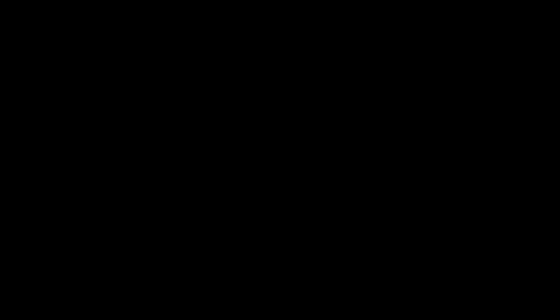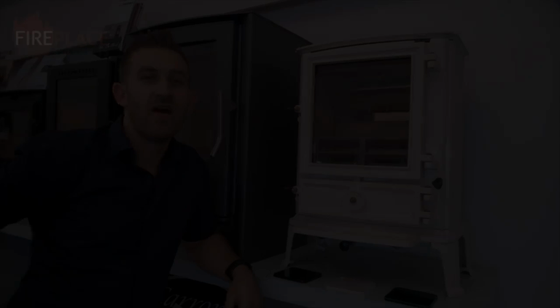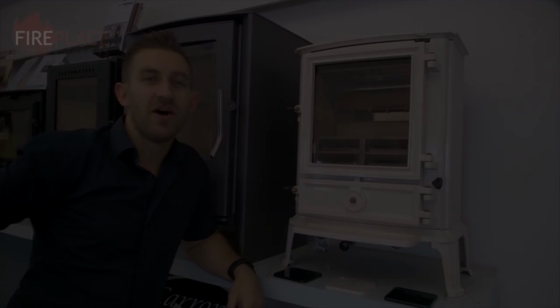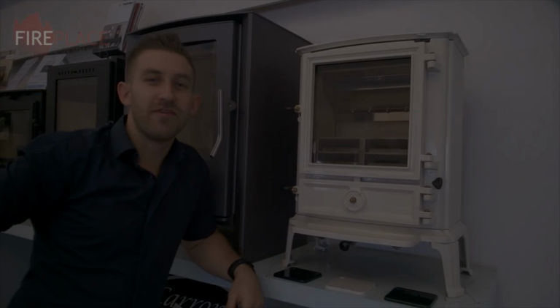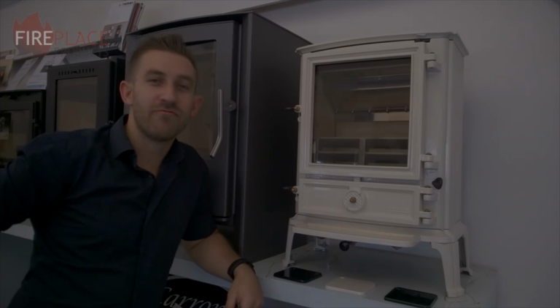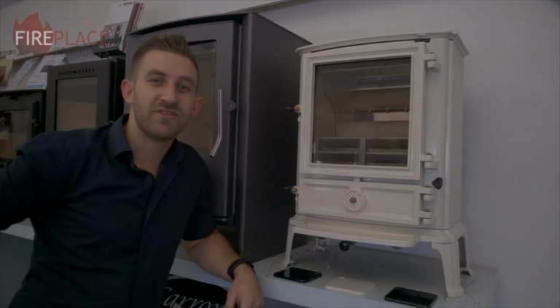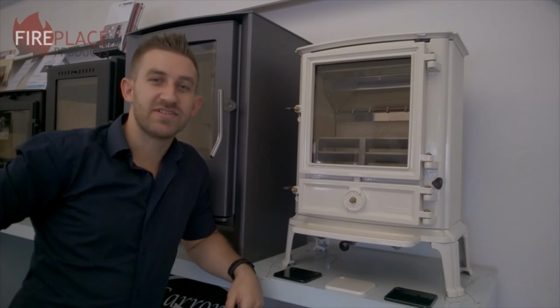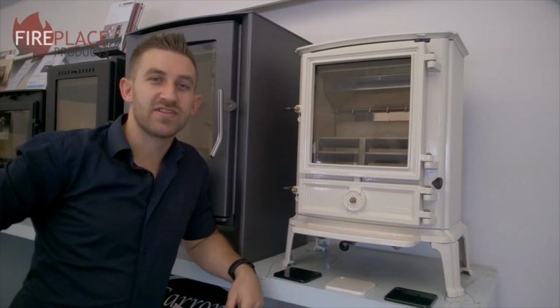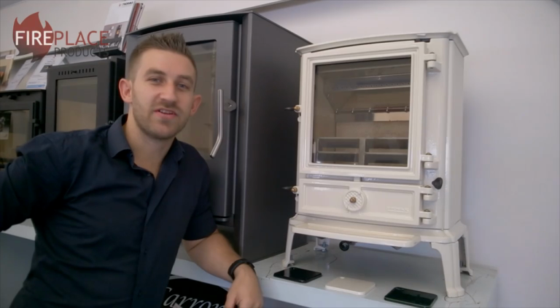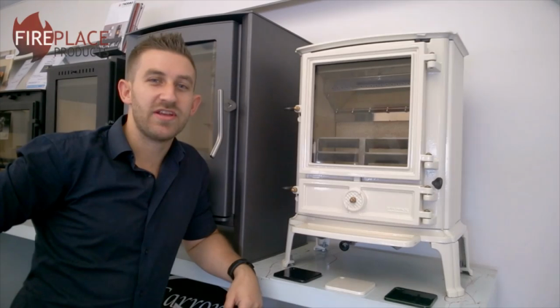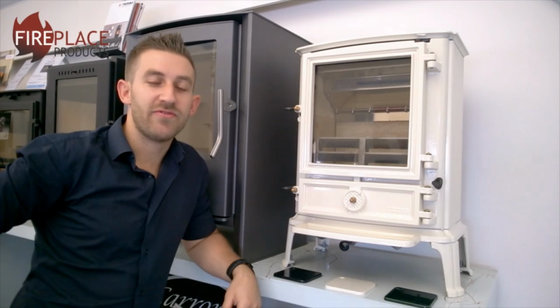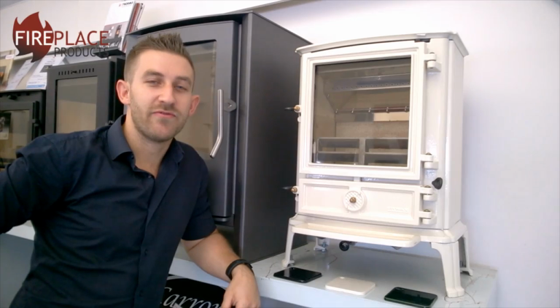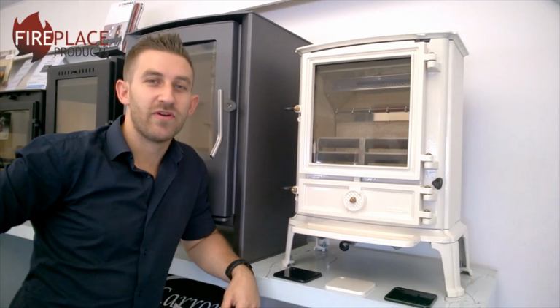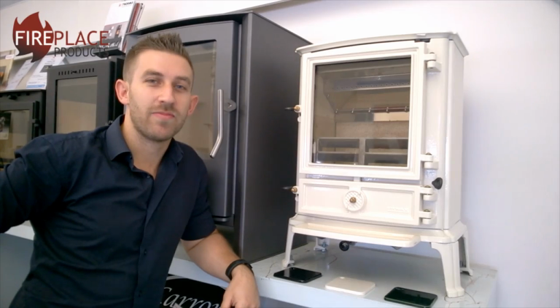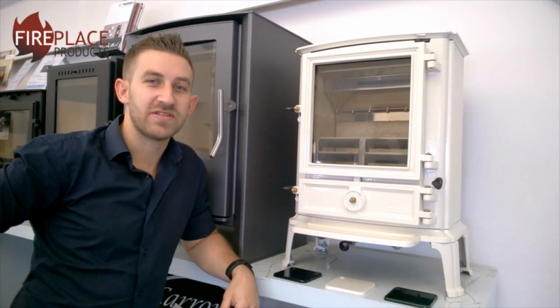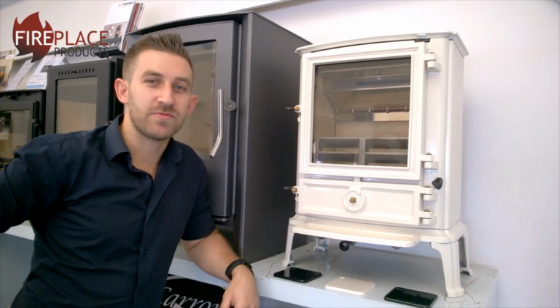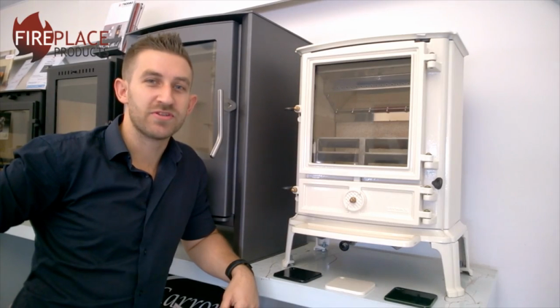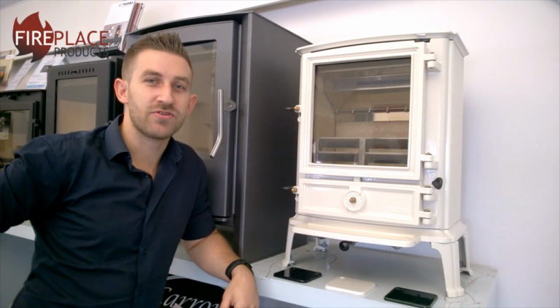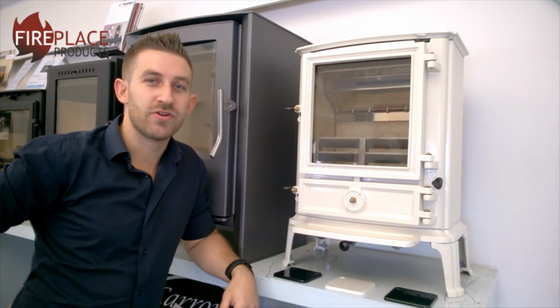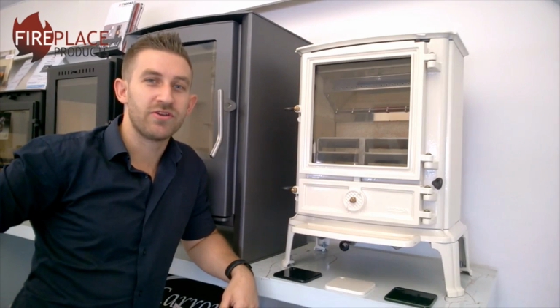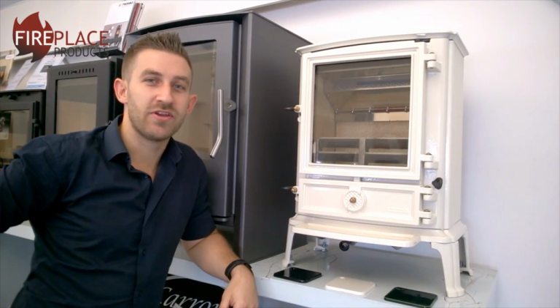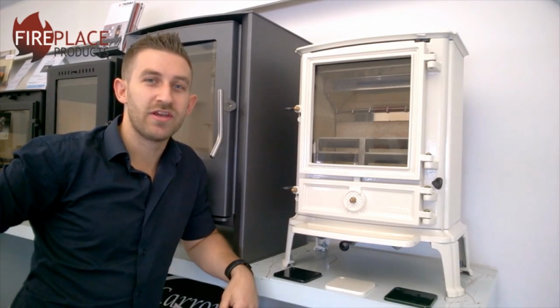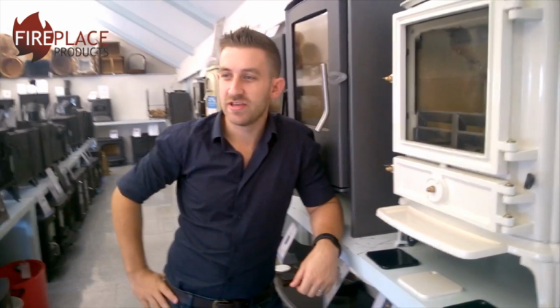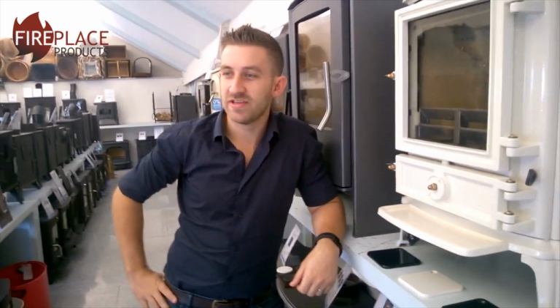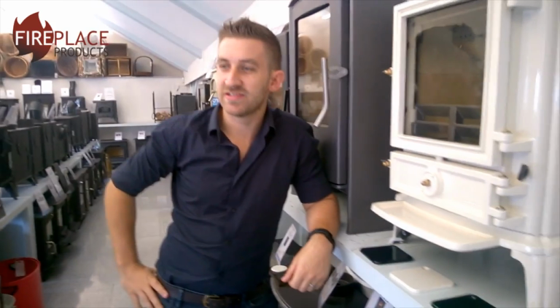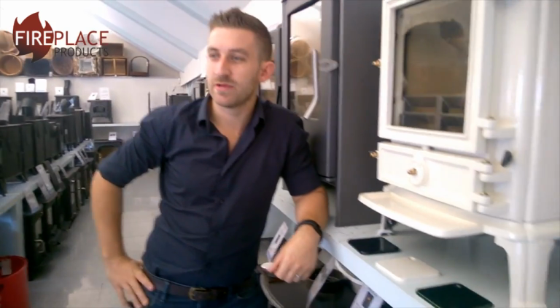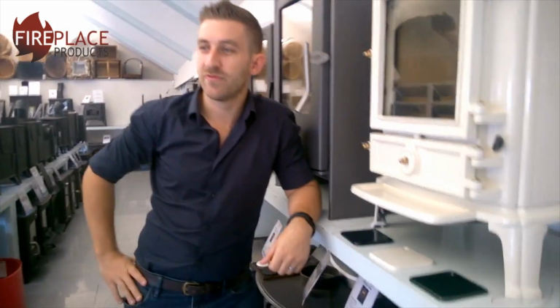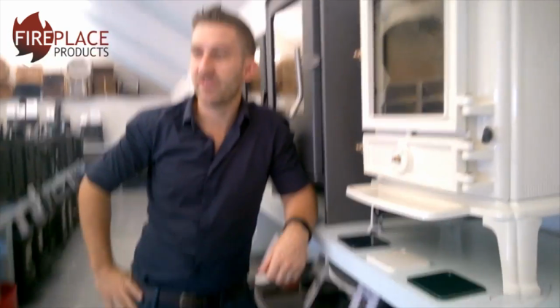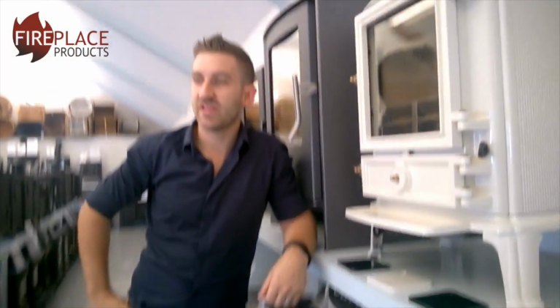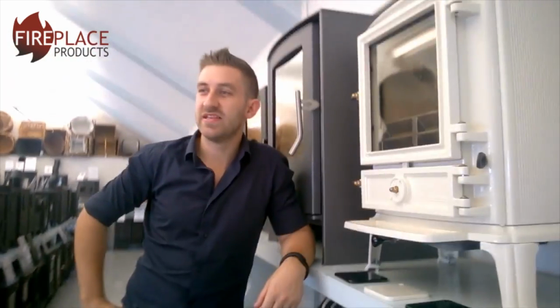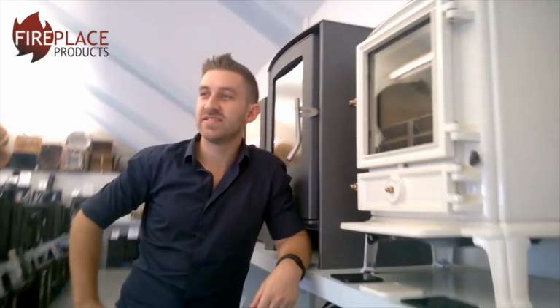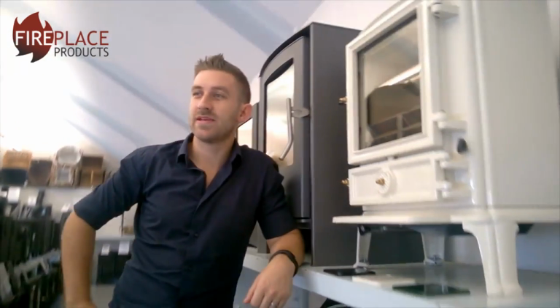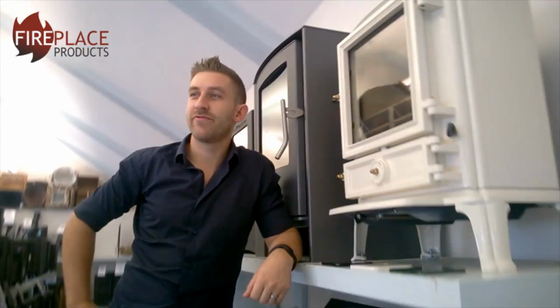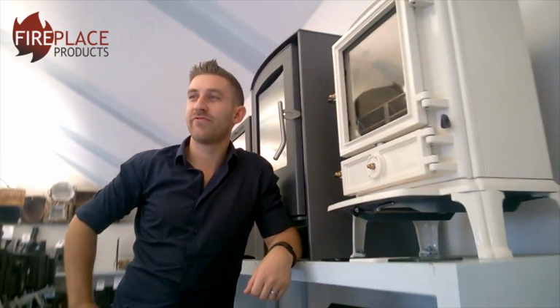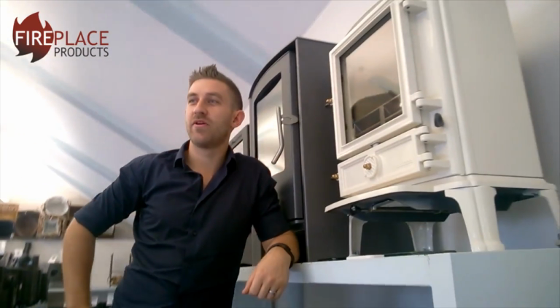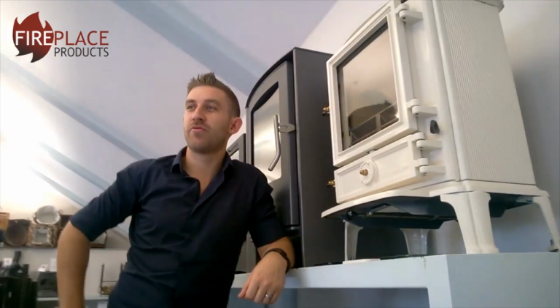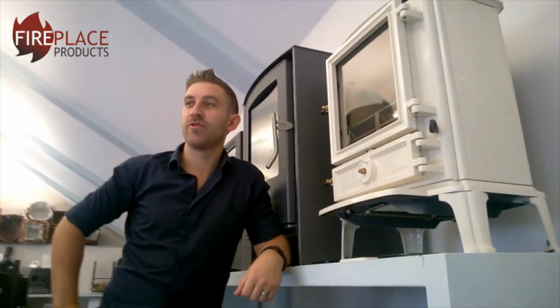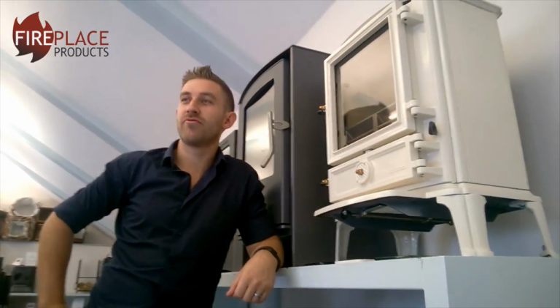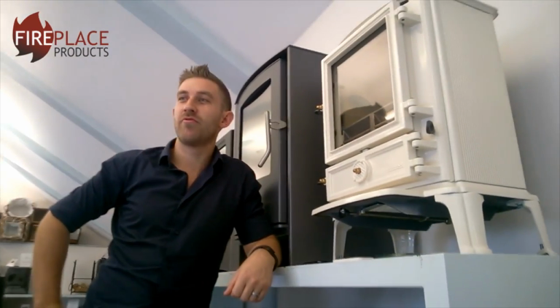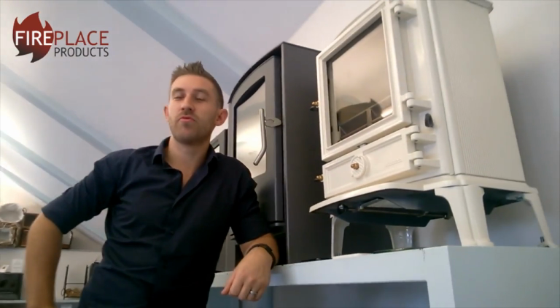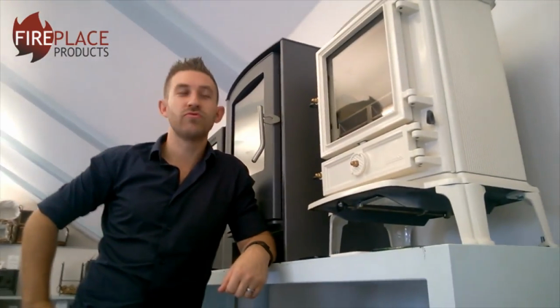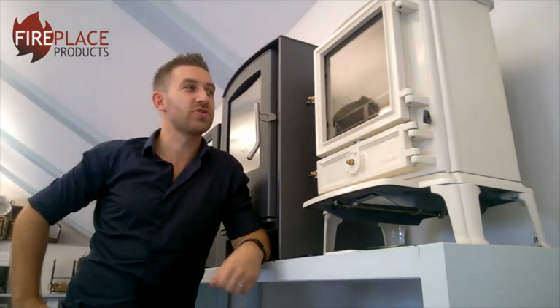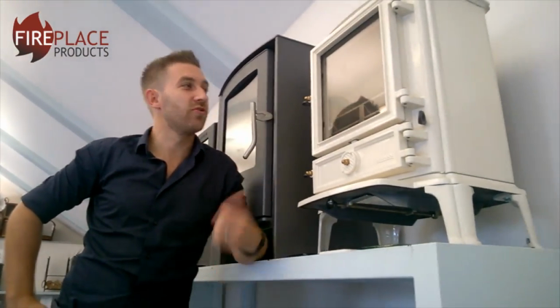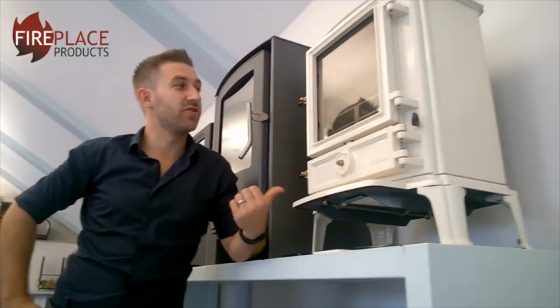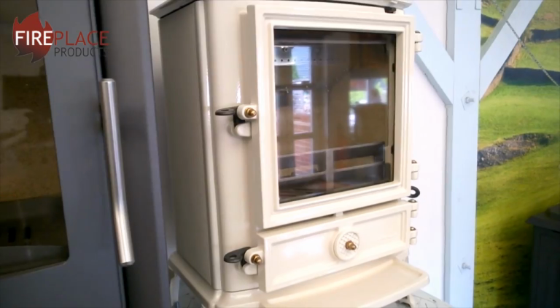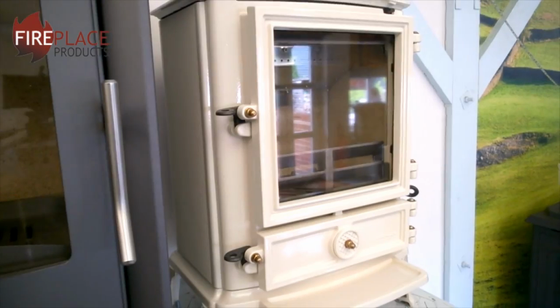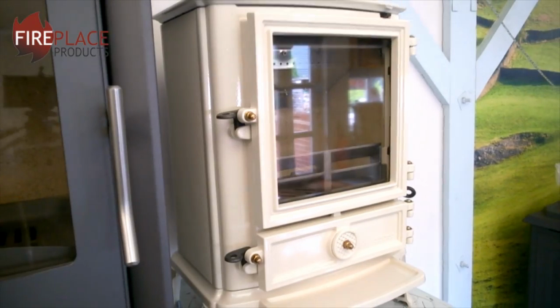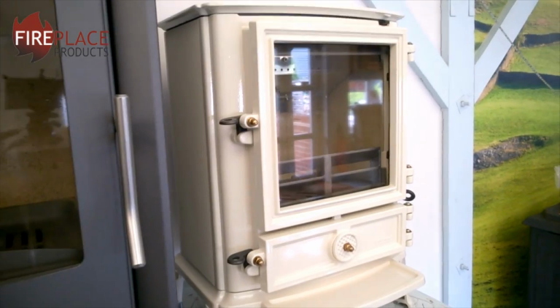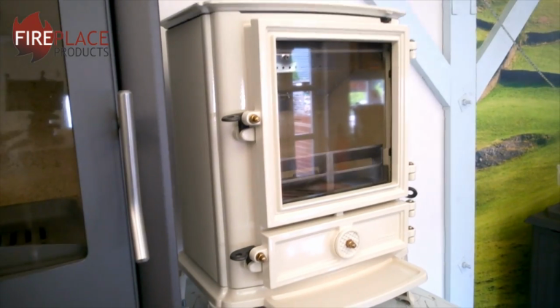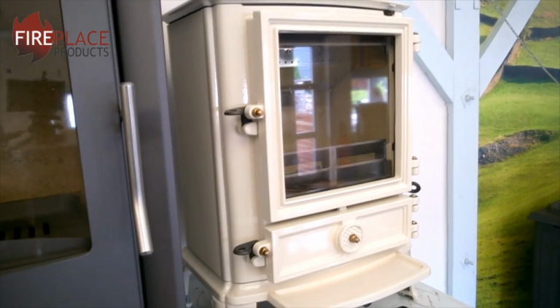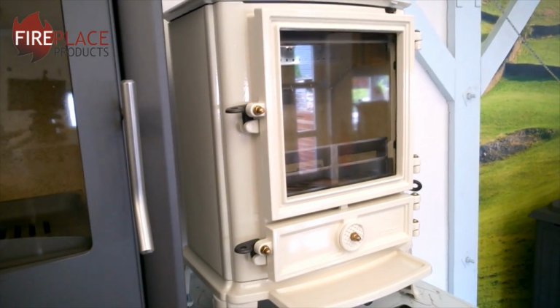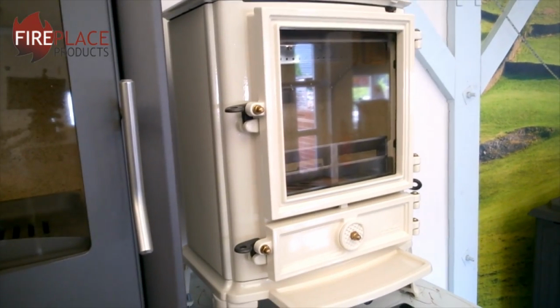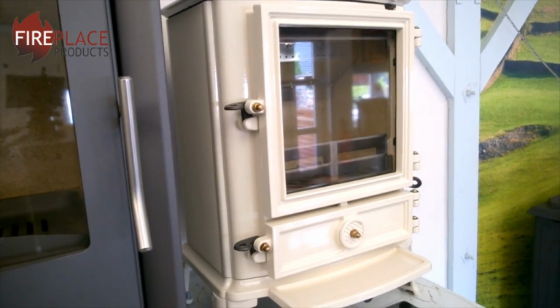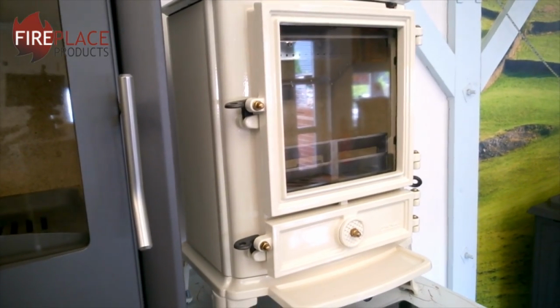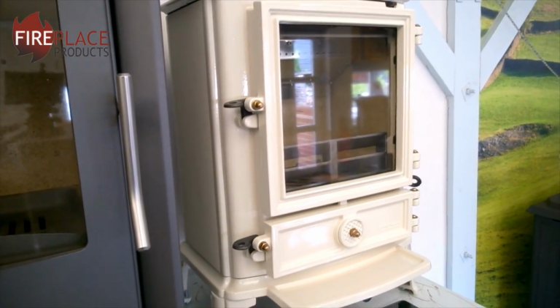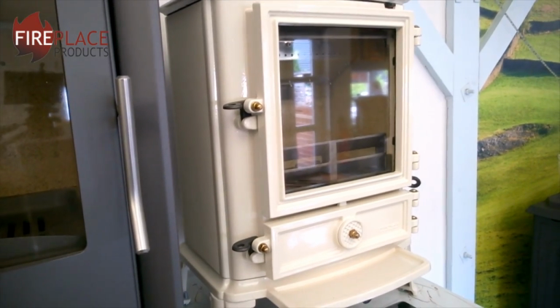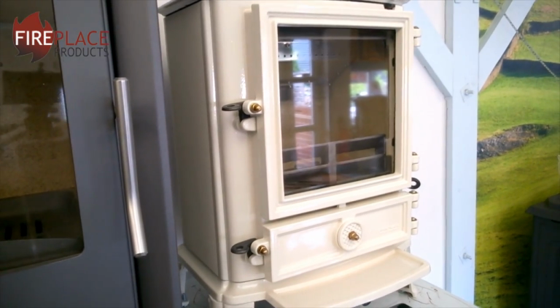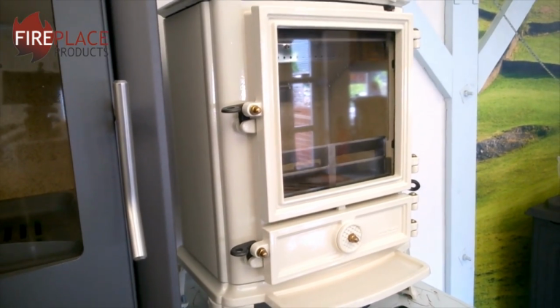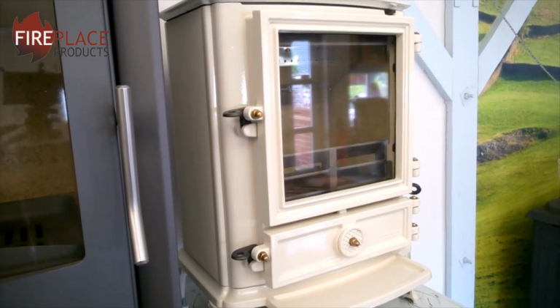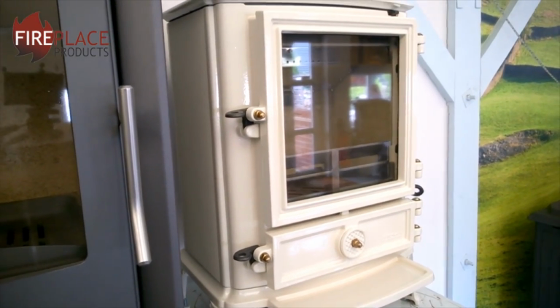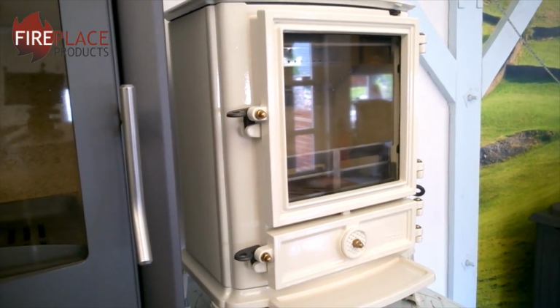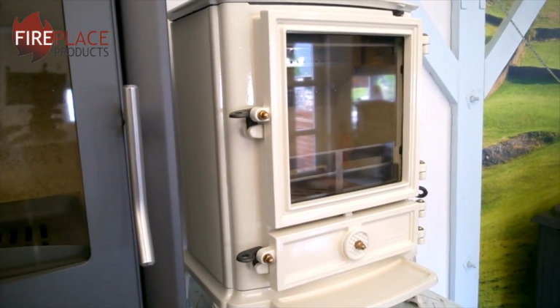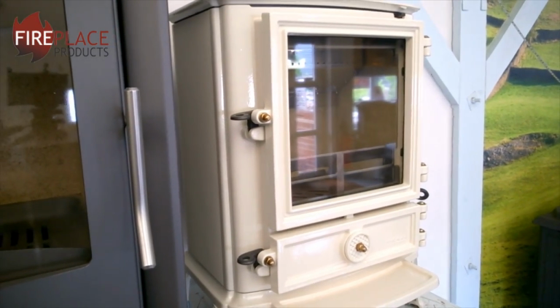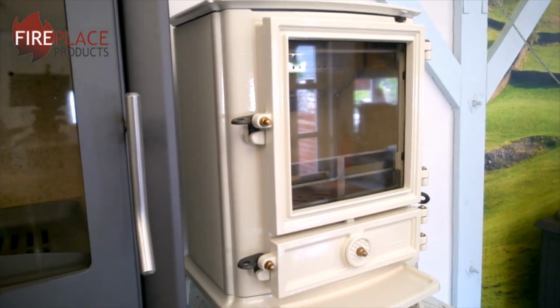Hi there, Rhys Toscana here from FireplaceProducts.co.uk, here today with another in-depth product report on the Stovax Brunel 2CB.